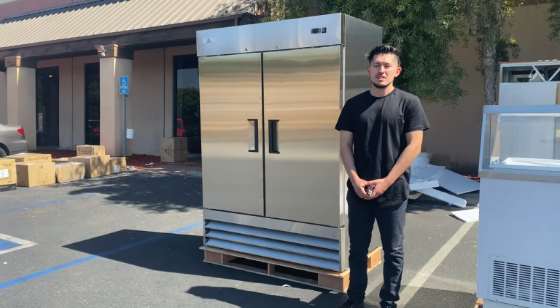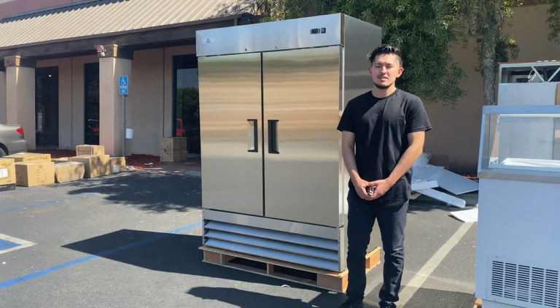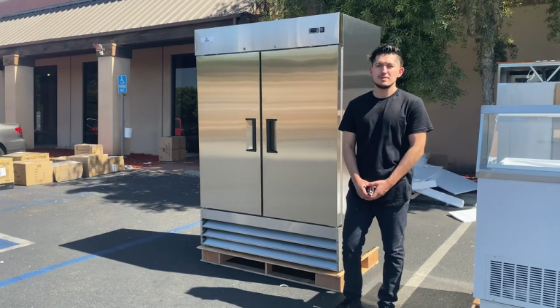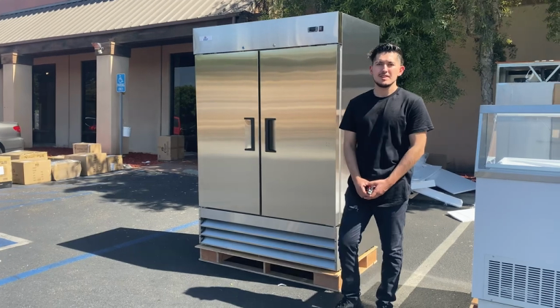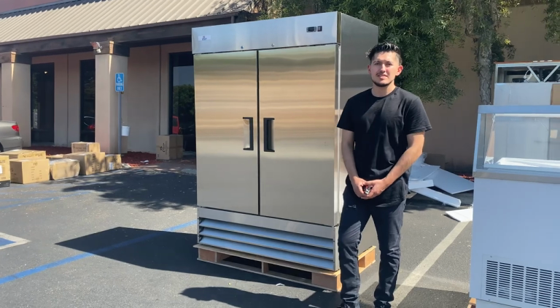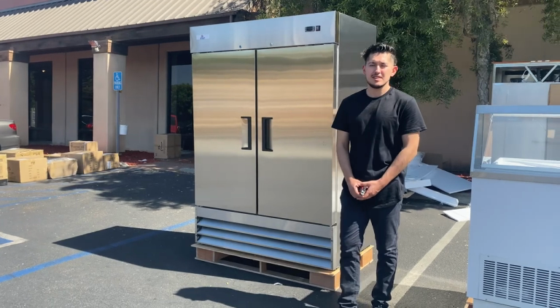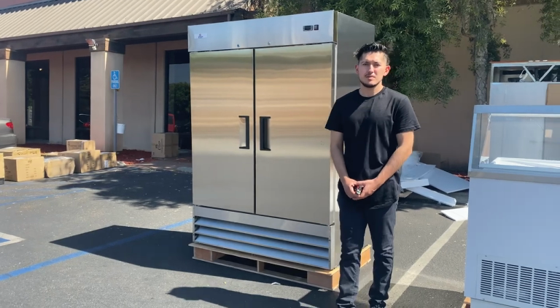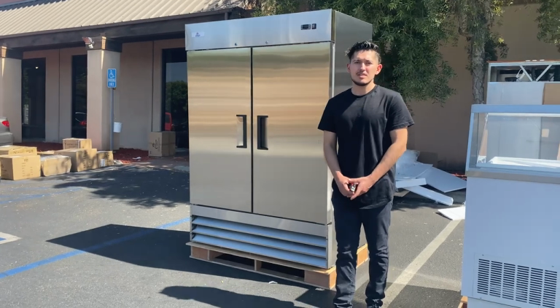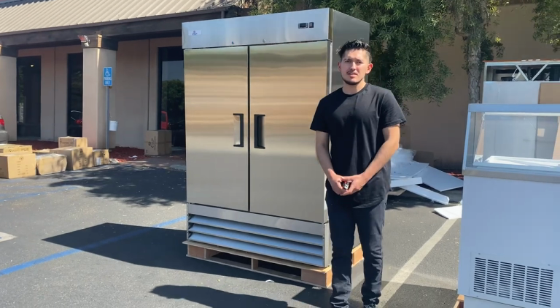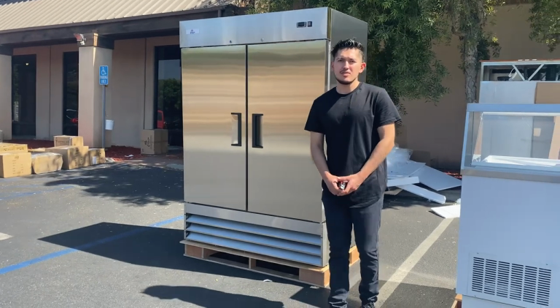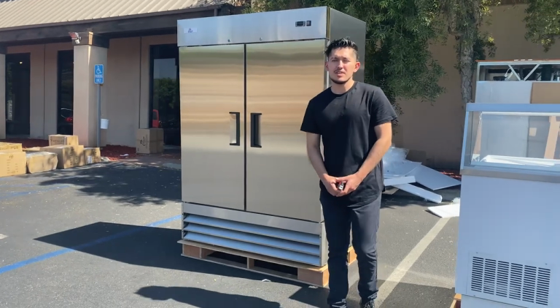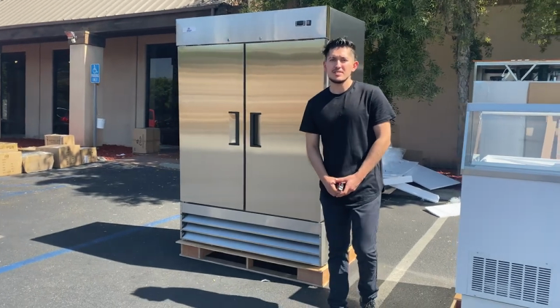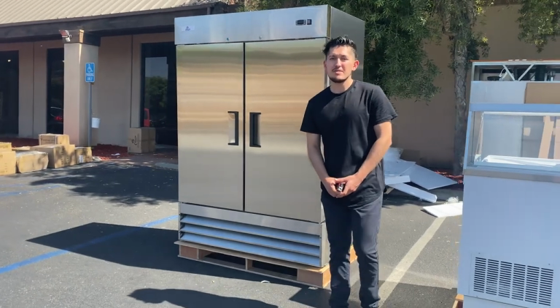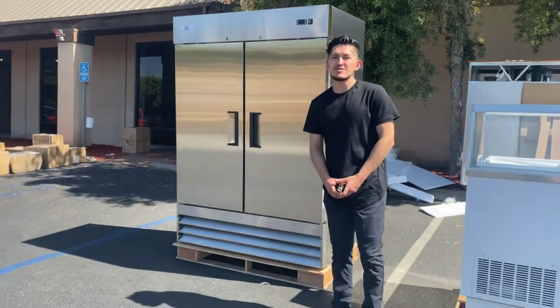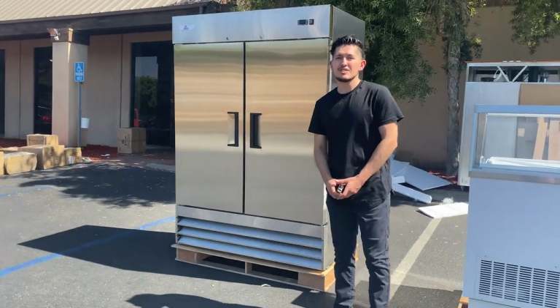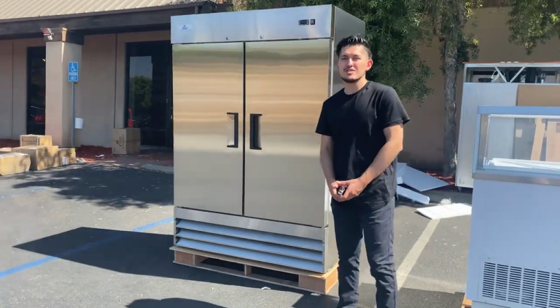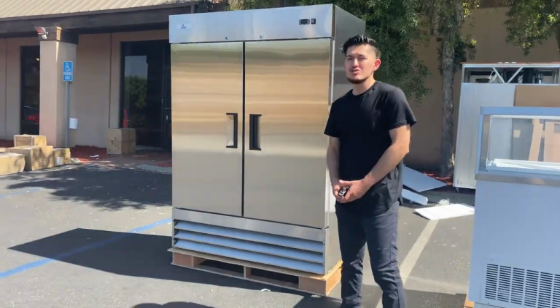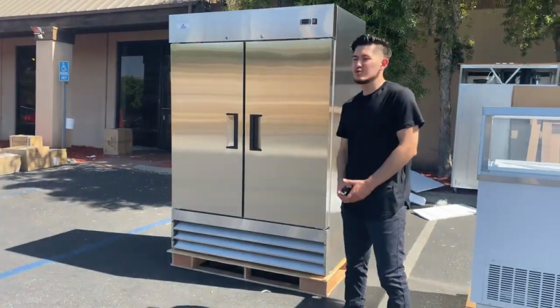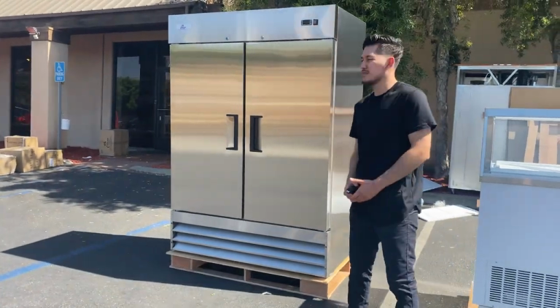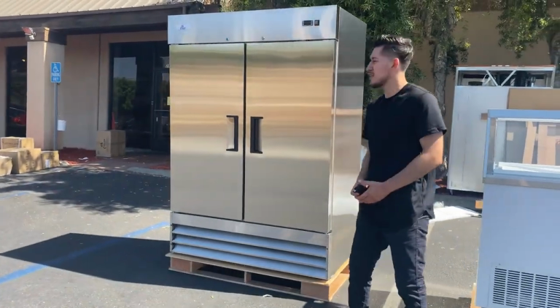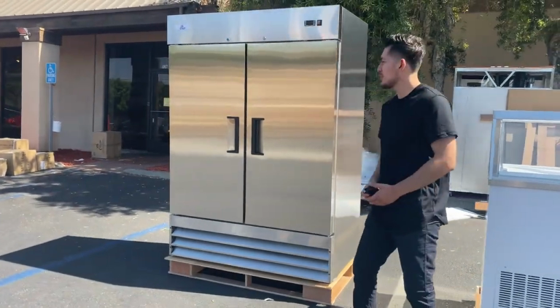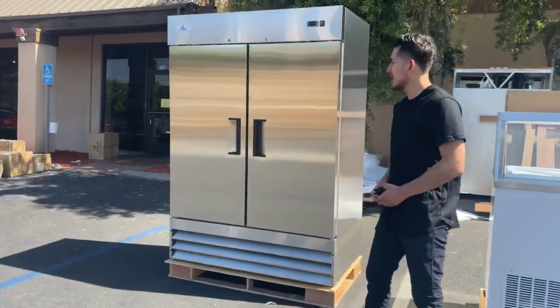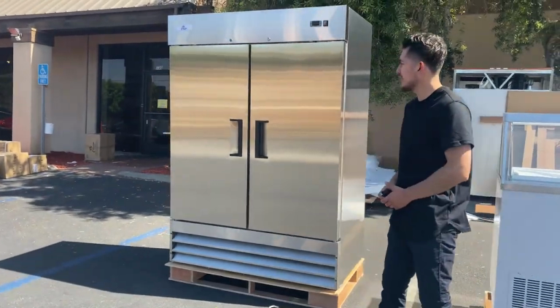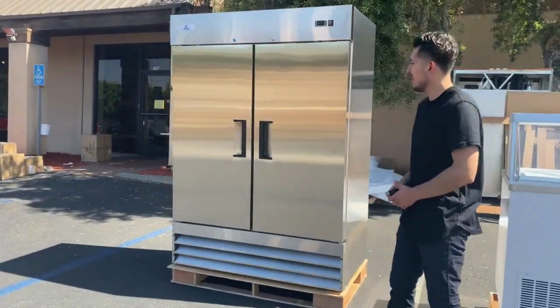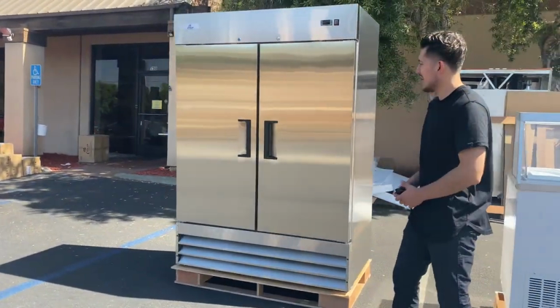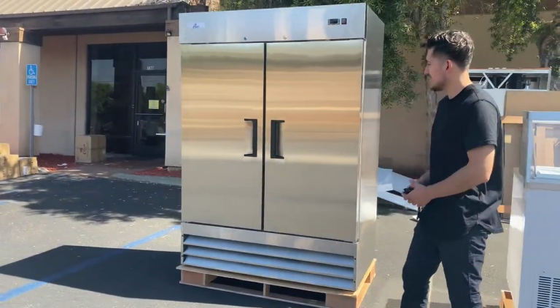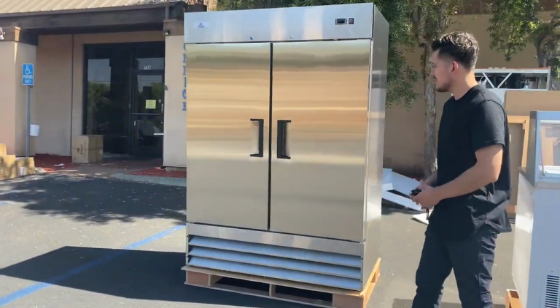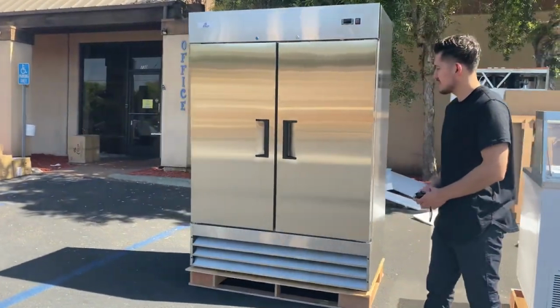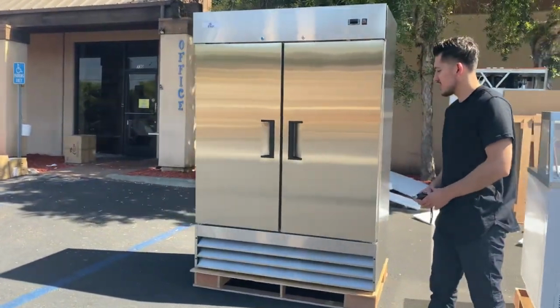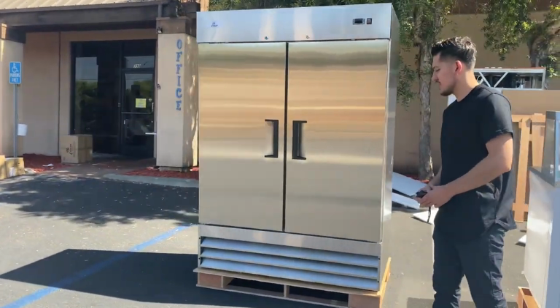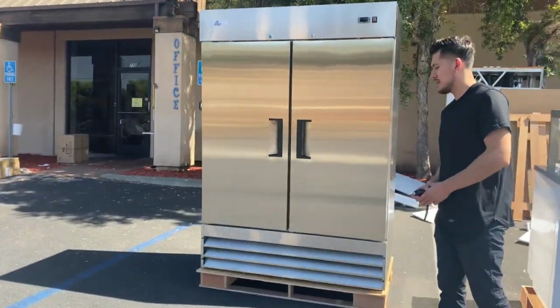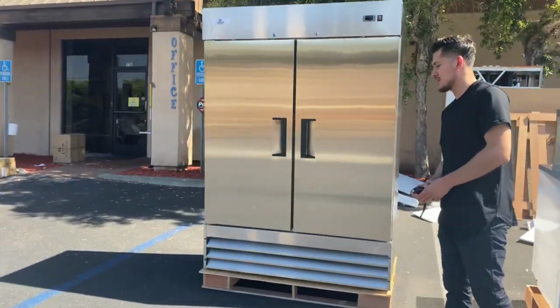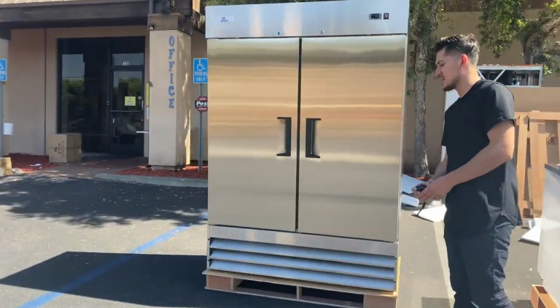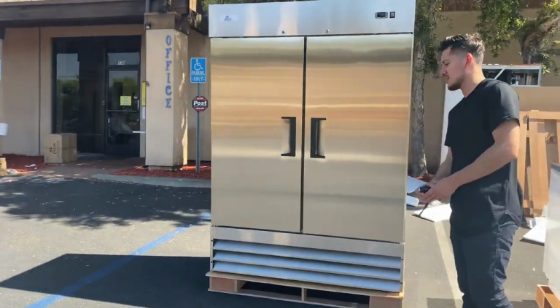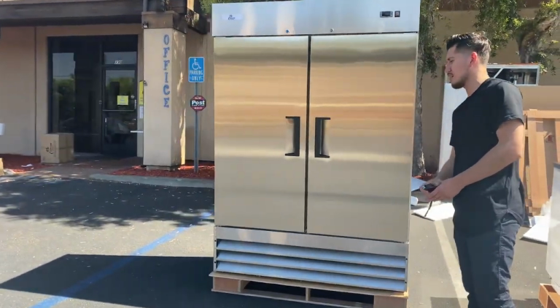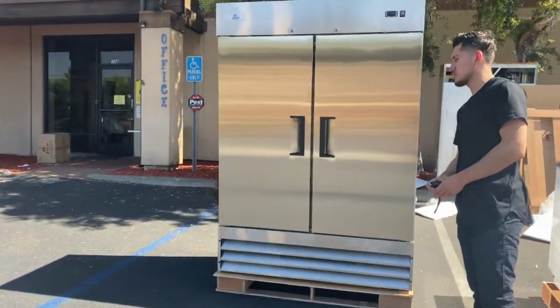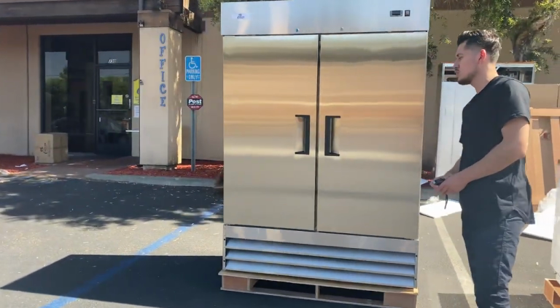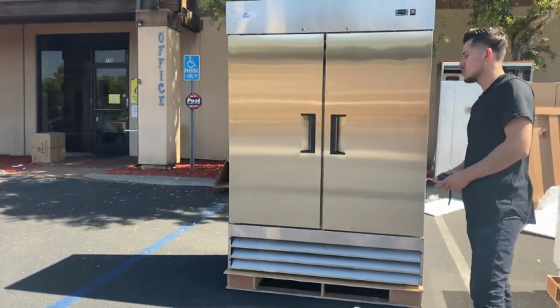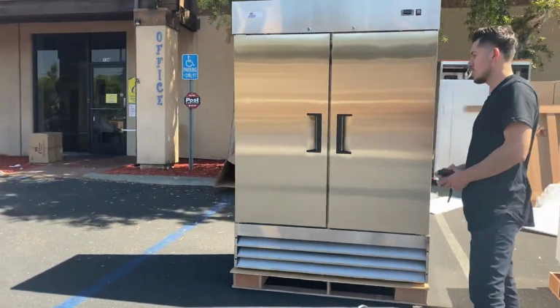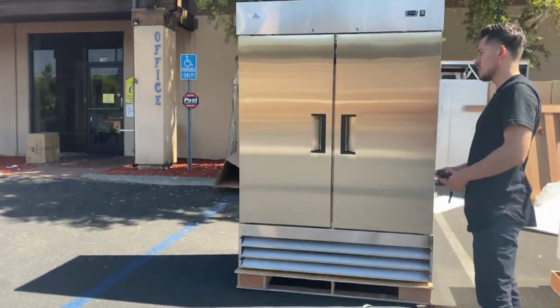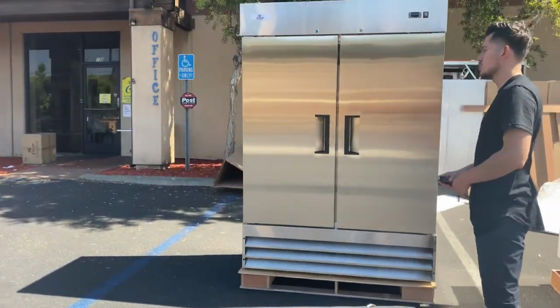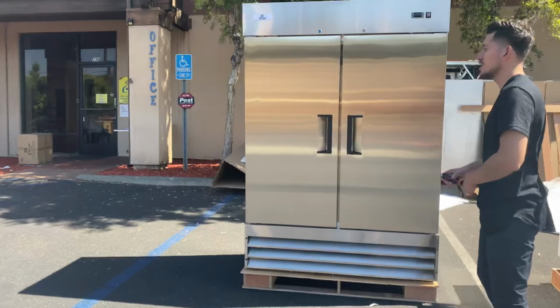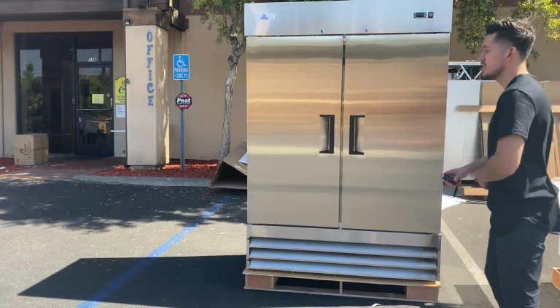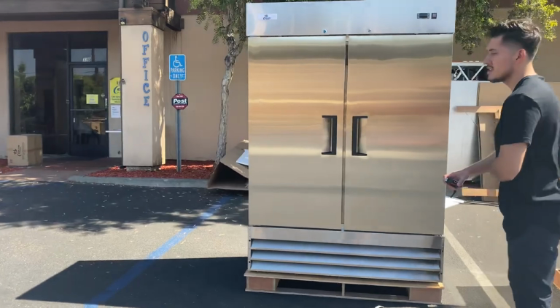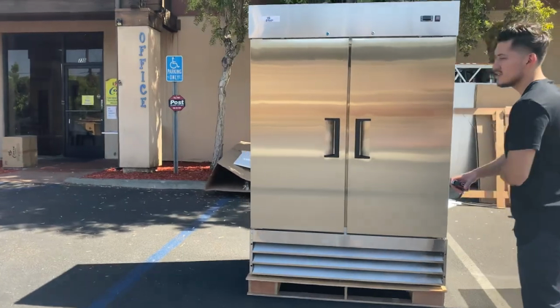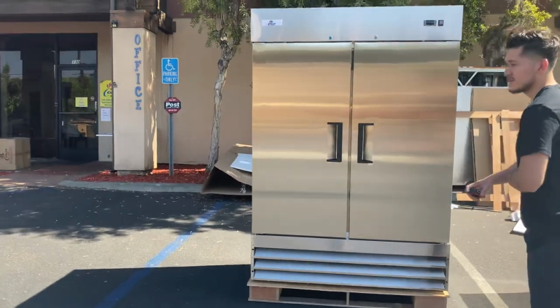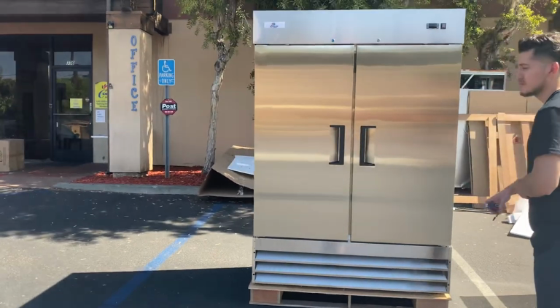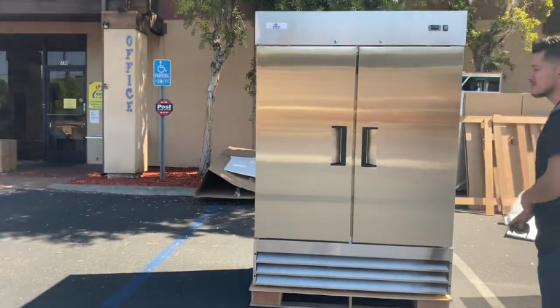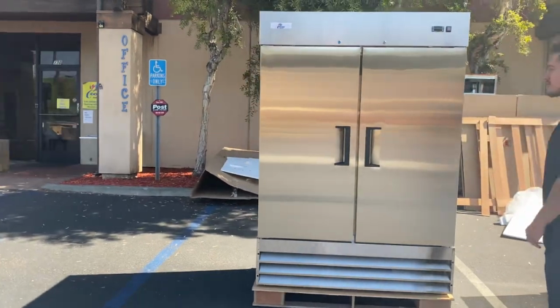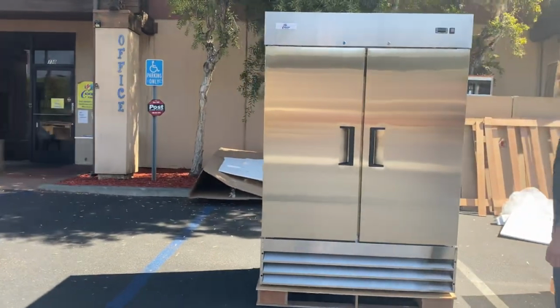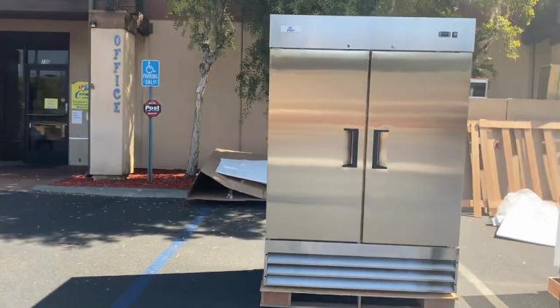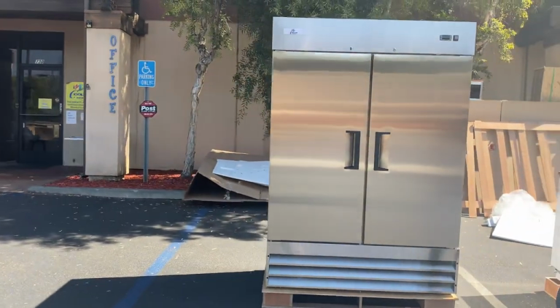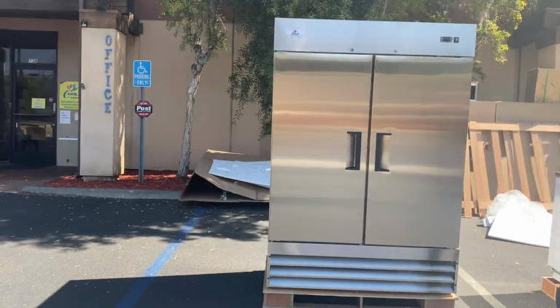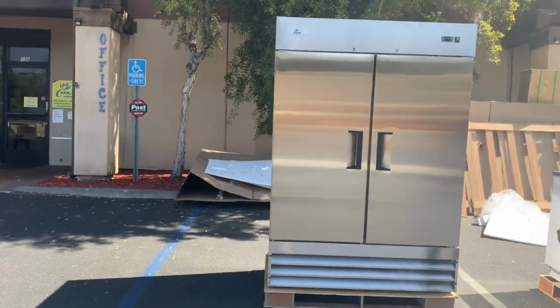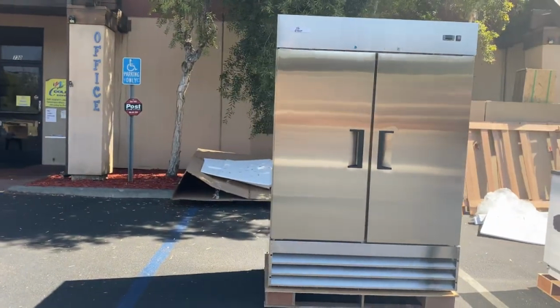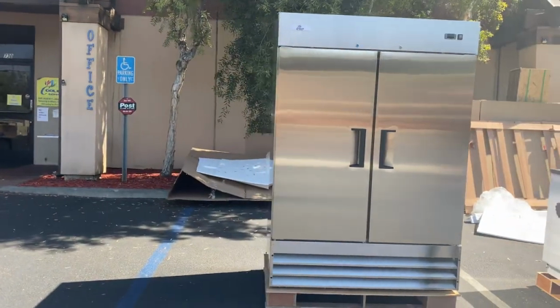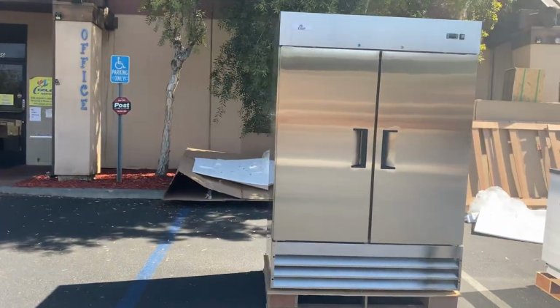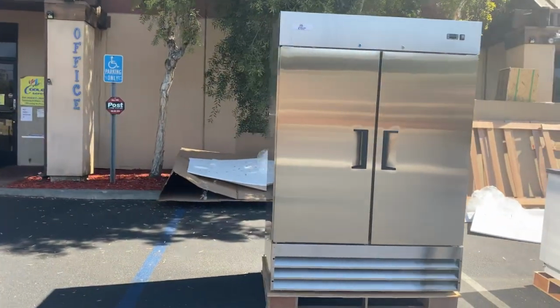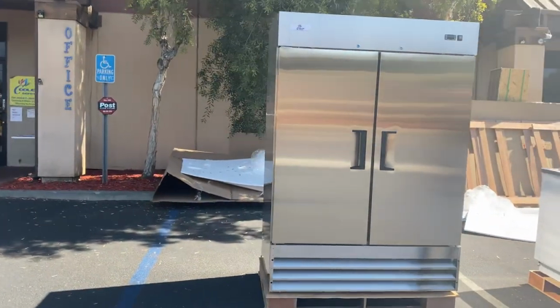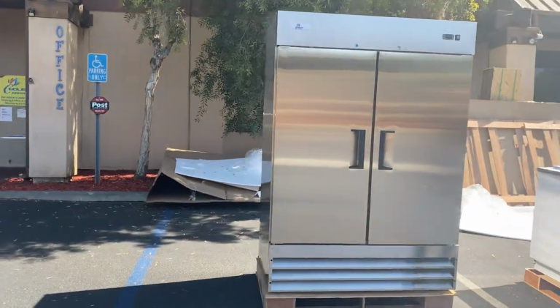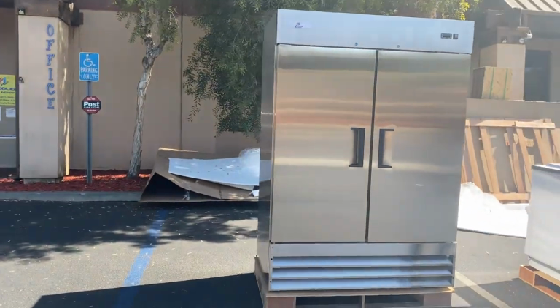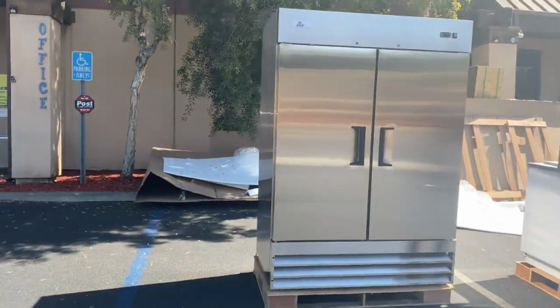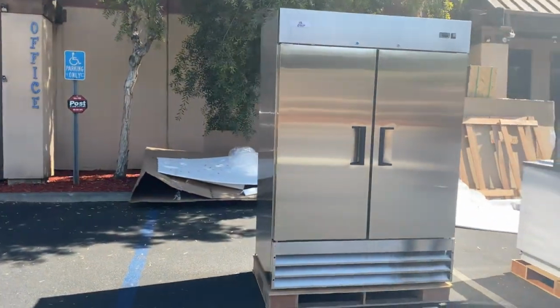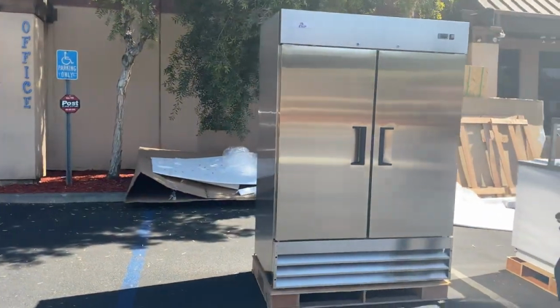Hello everybody, today we're going to demonstrate one of our brand new items. You're going to be looking at our two-door reach-in stainless steel freezer.